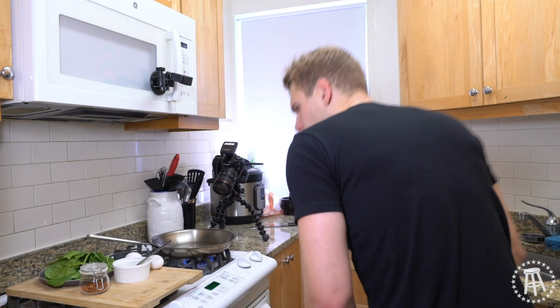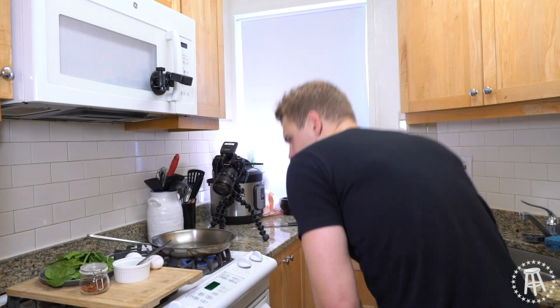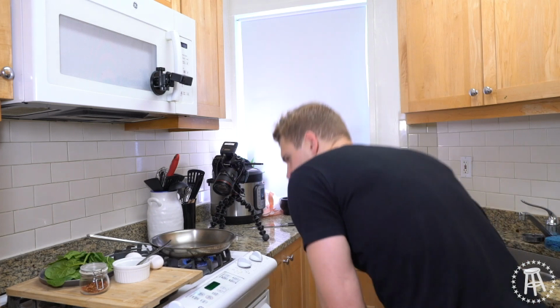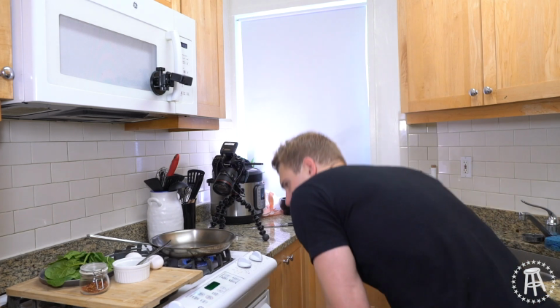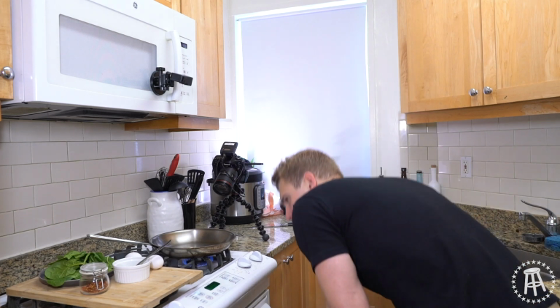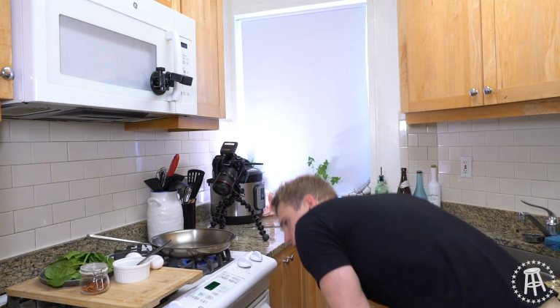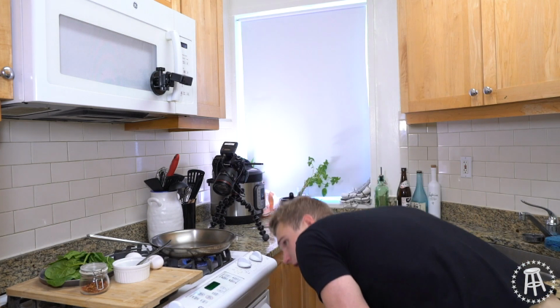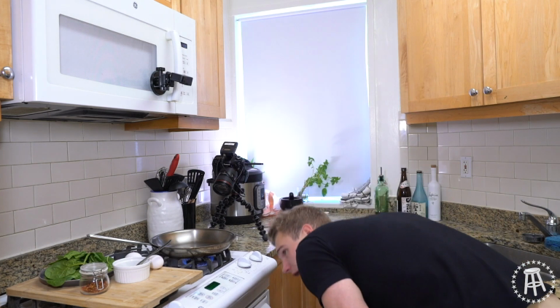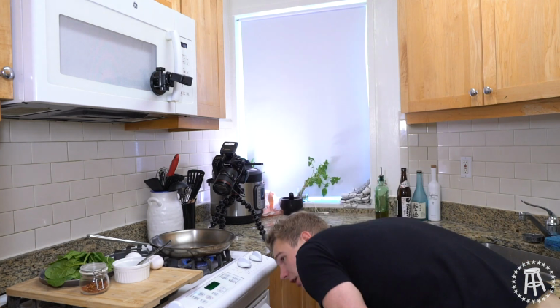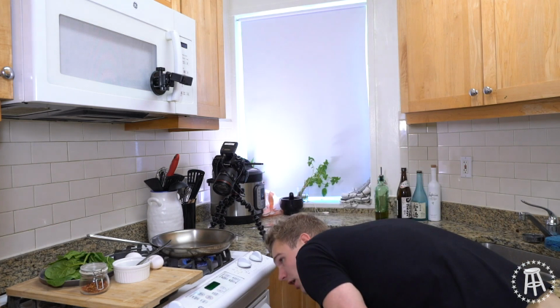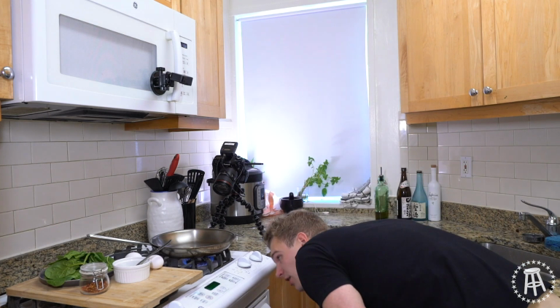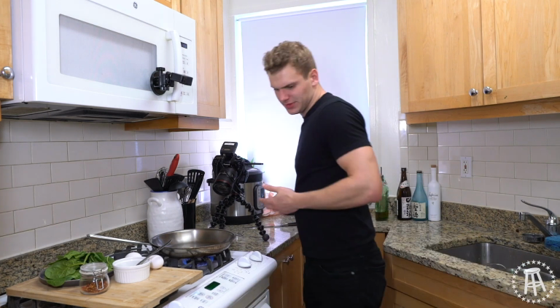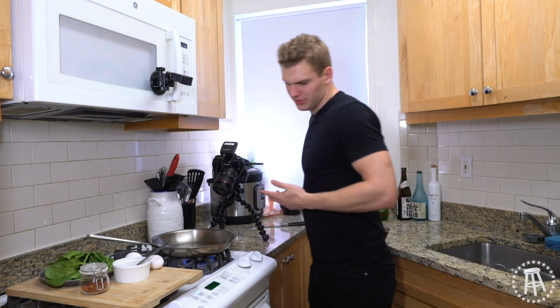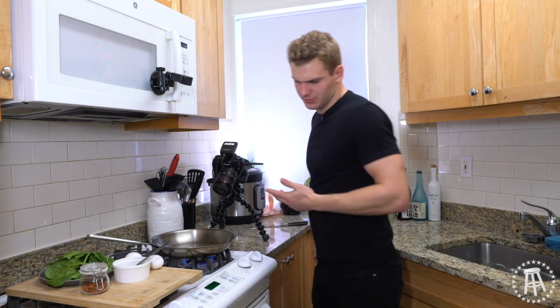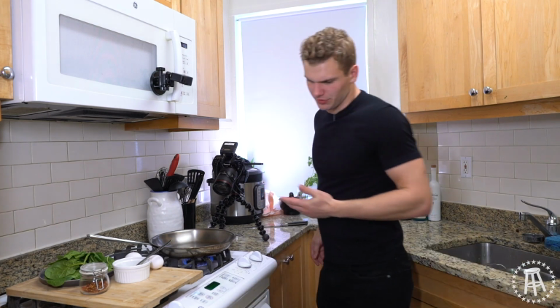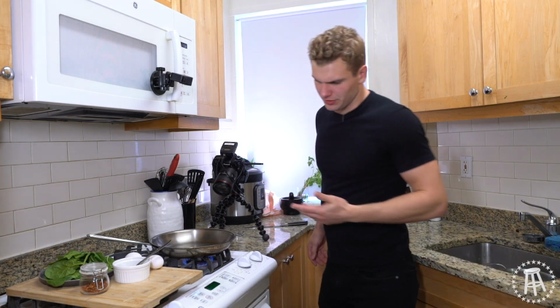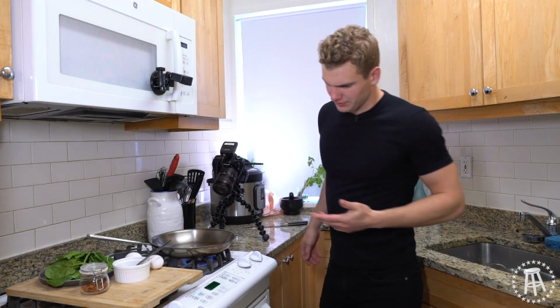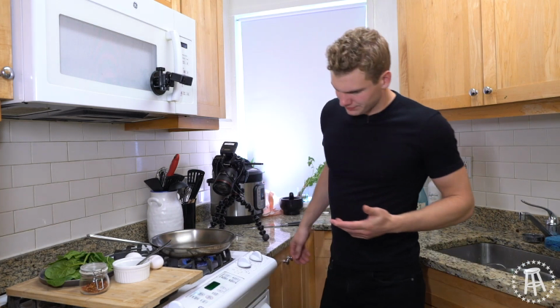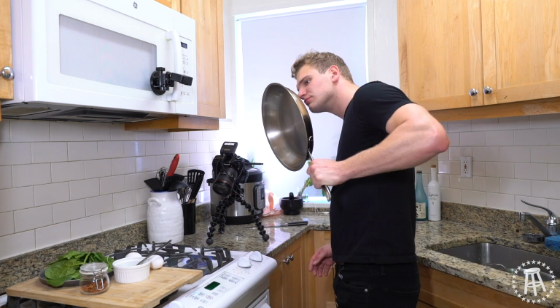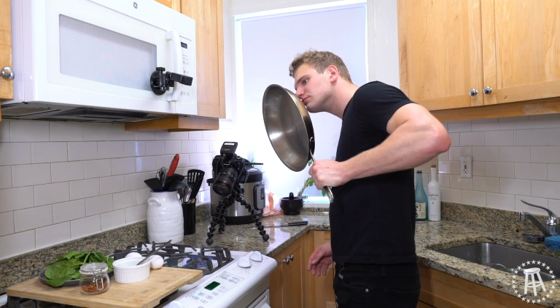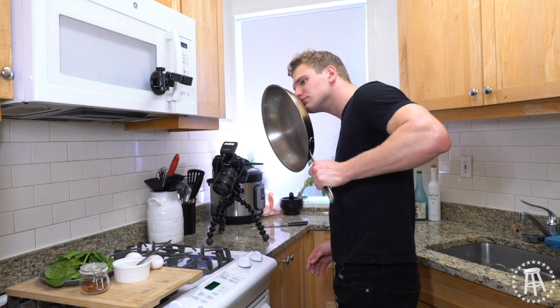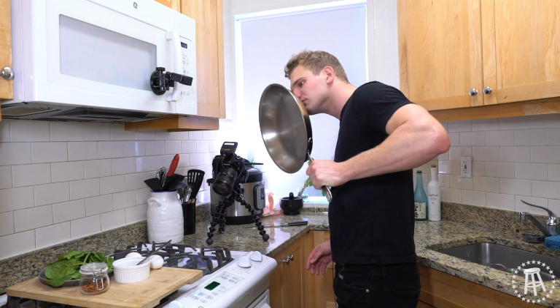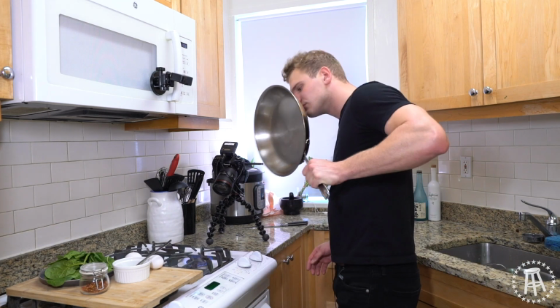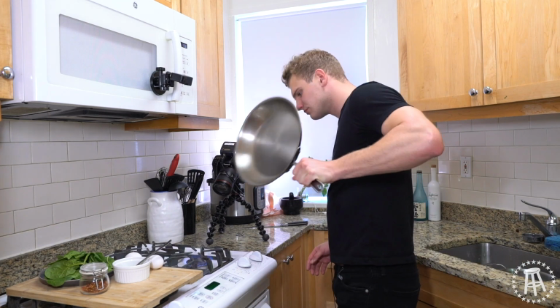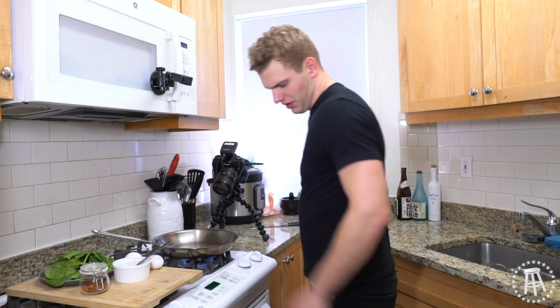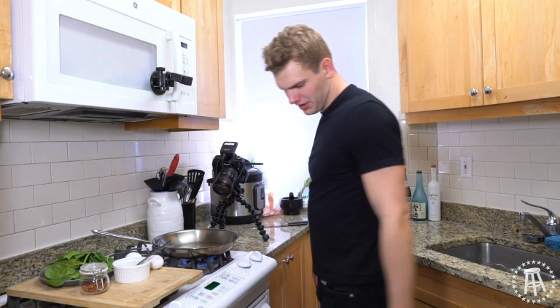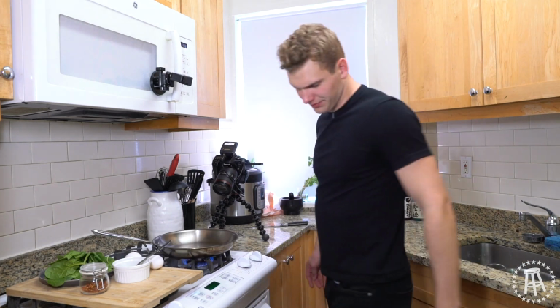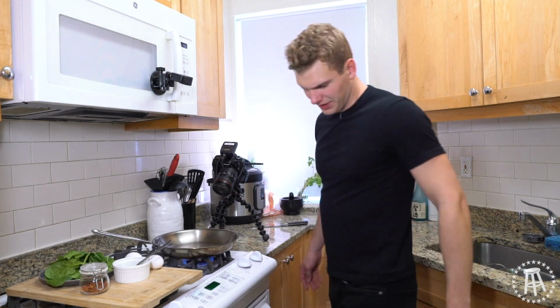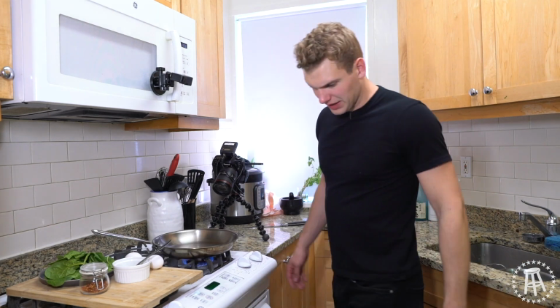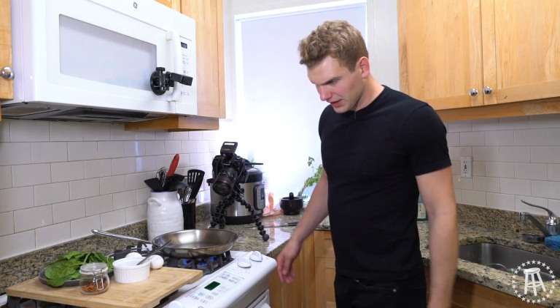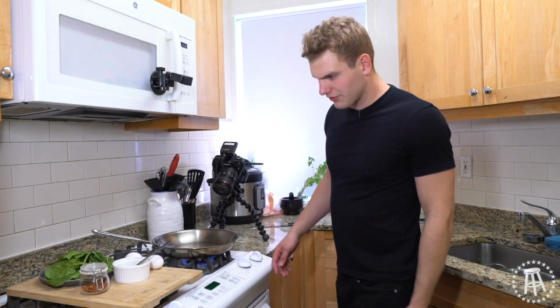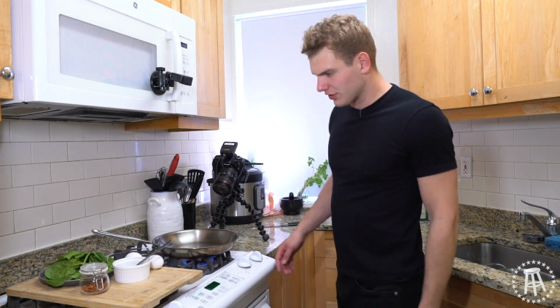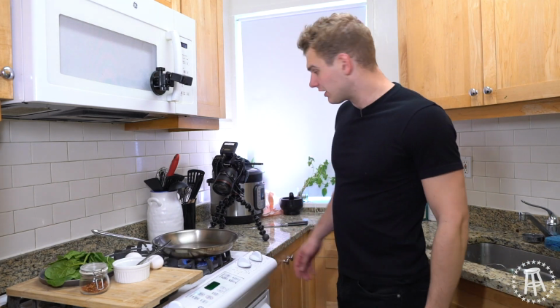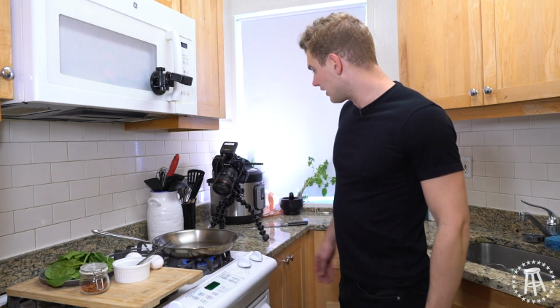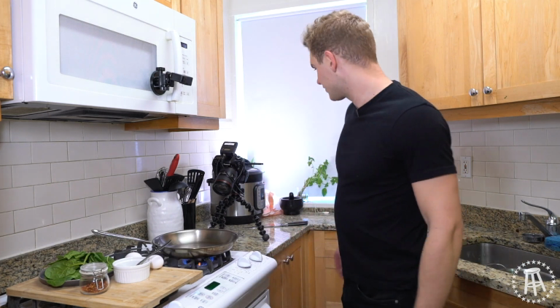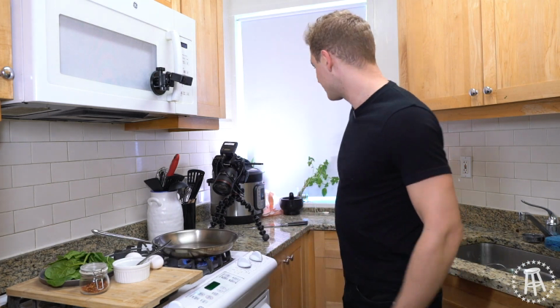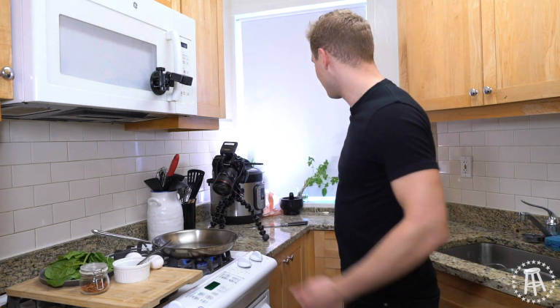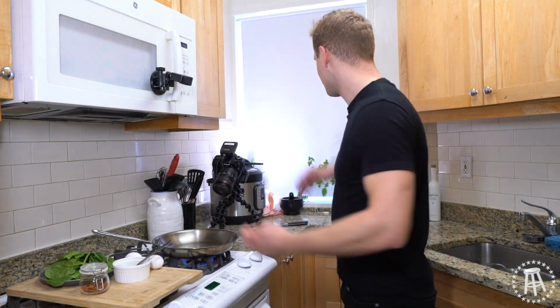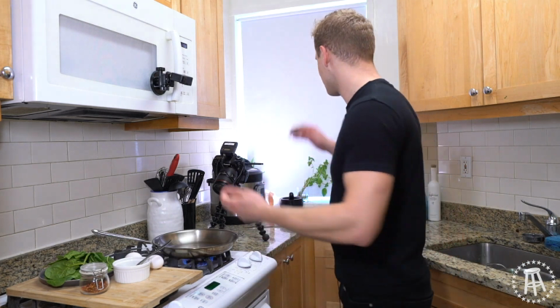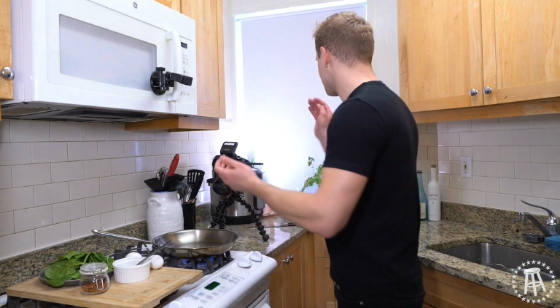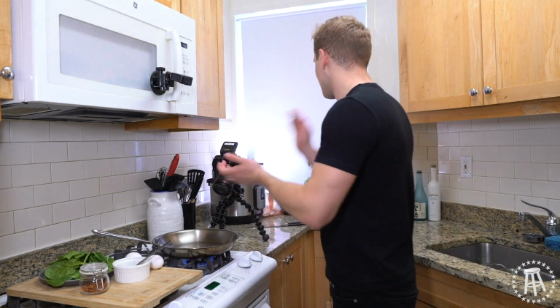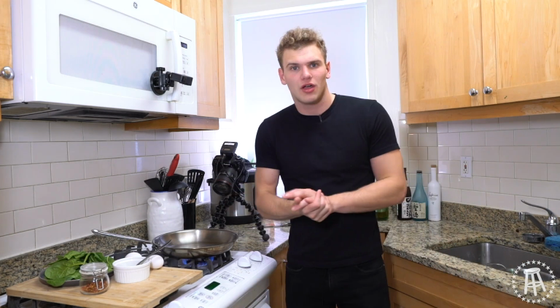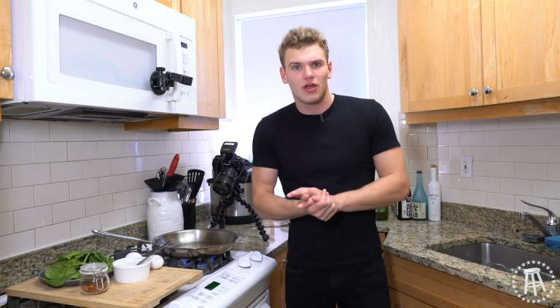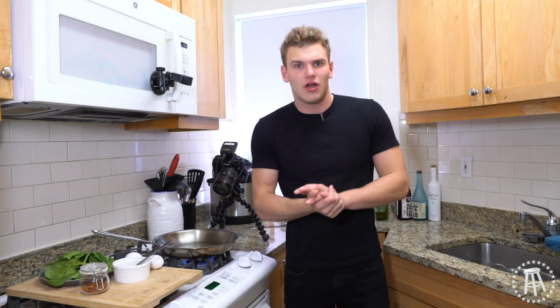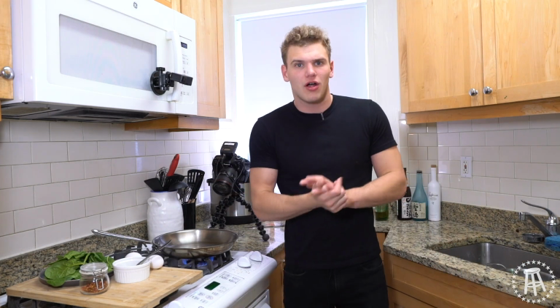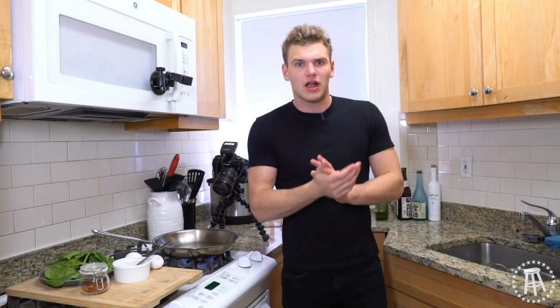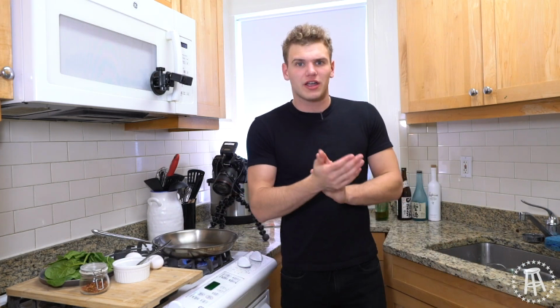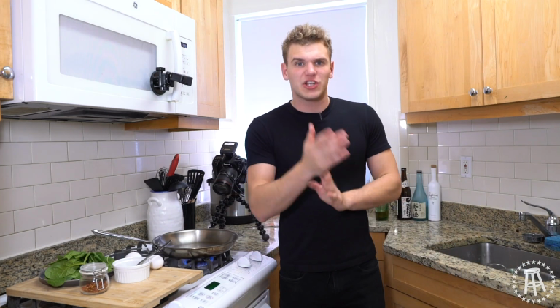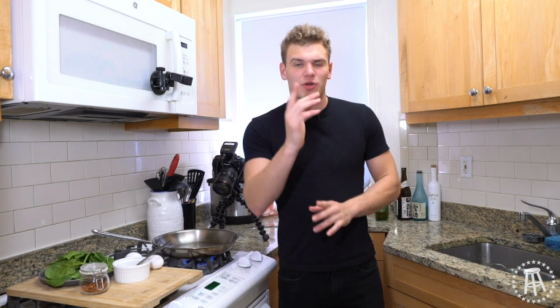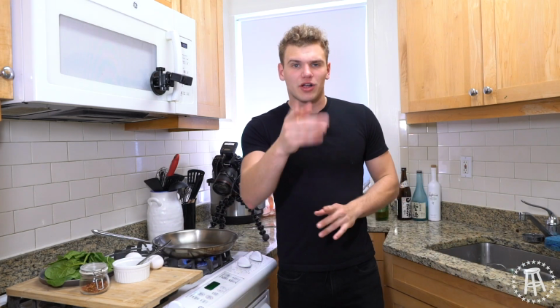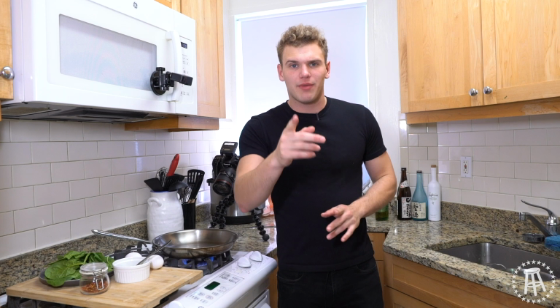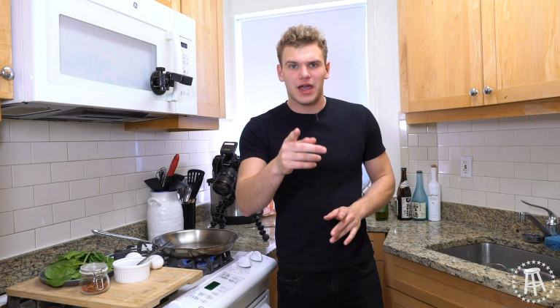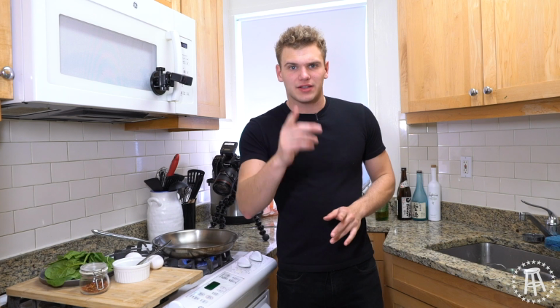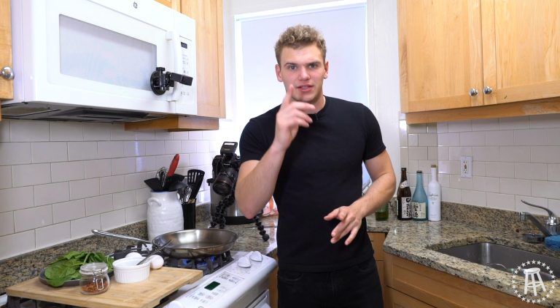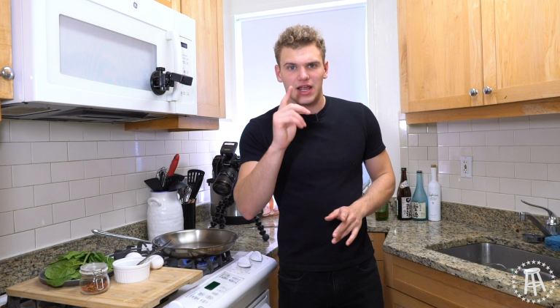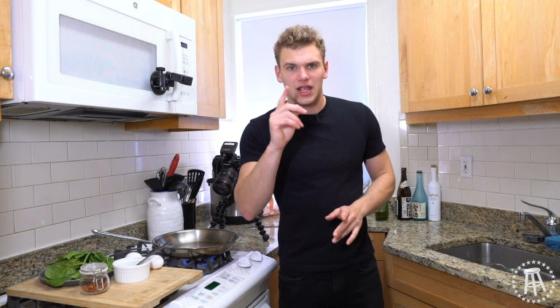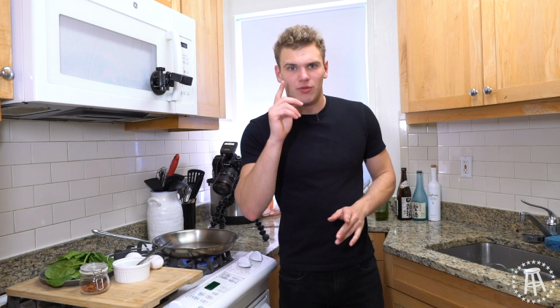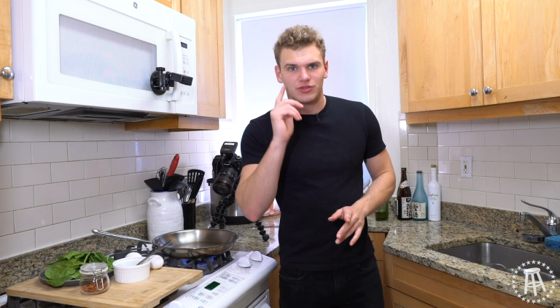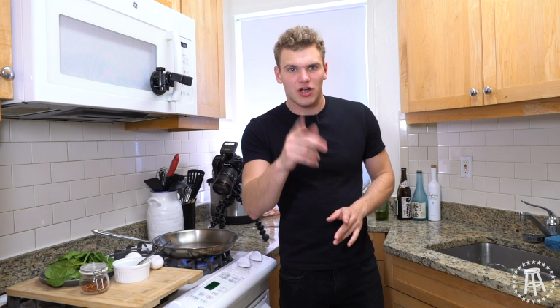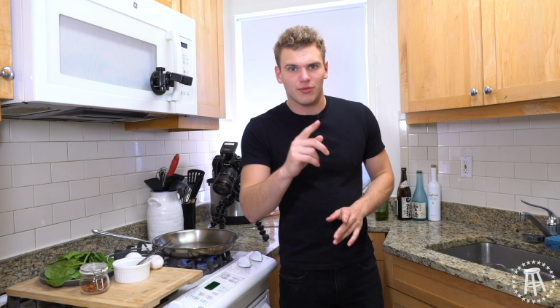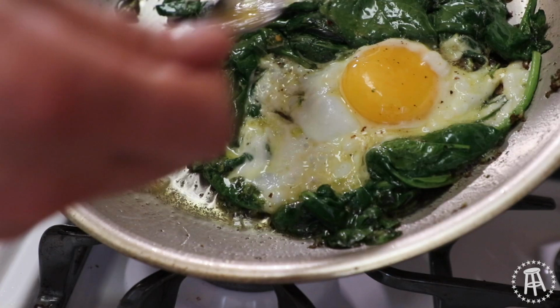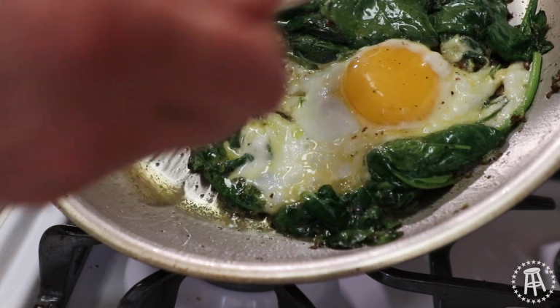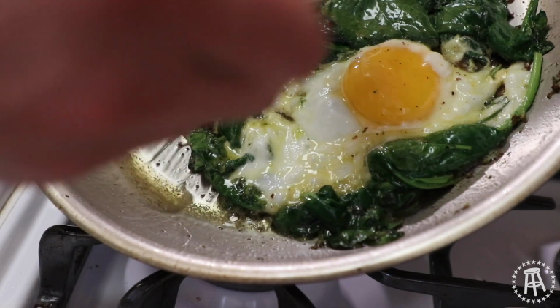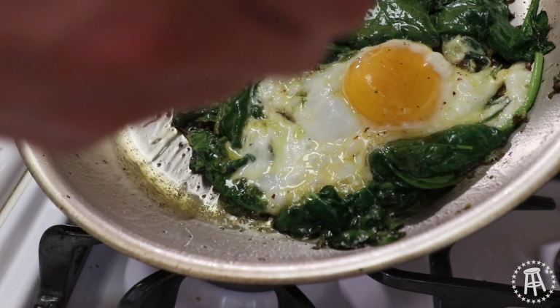What is burning? Someone's burning. Well, I can't figure it out. So let's just start. All right guys, welcome back. Today we're talking breakfast.